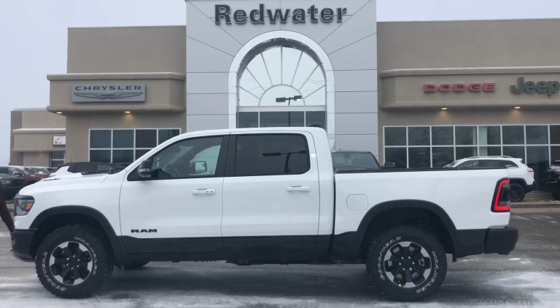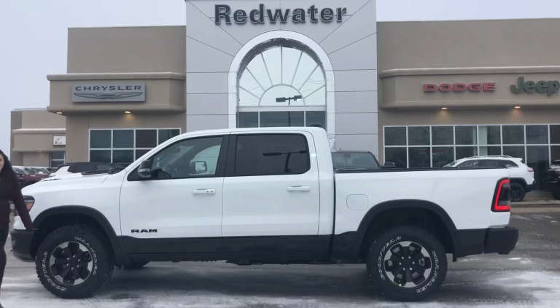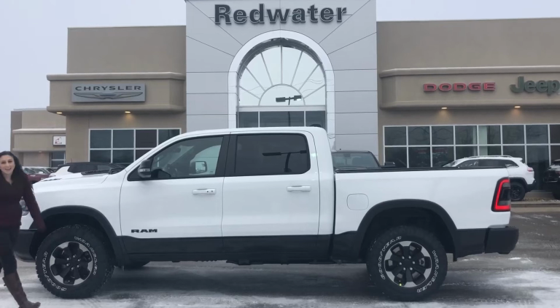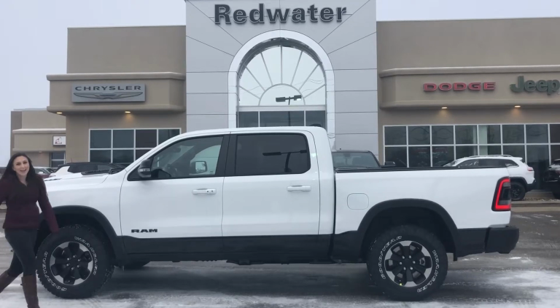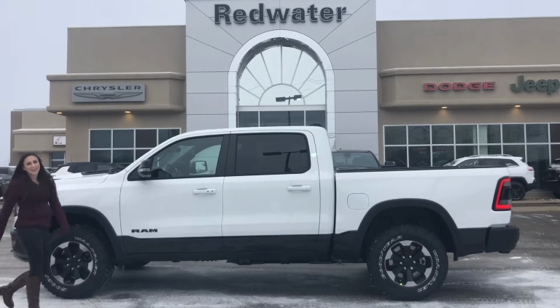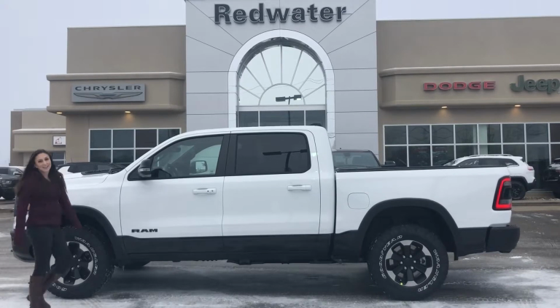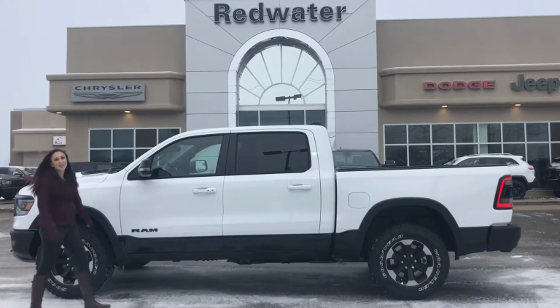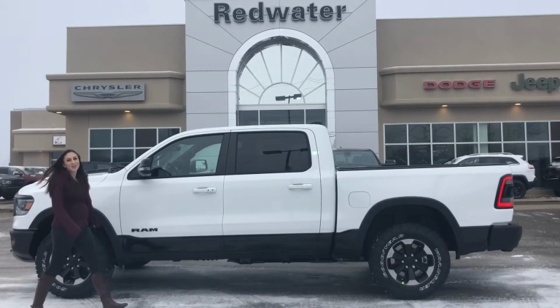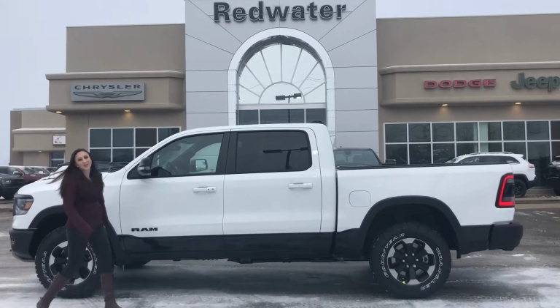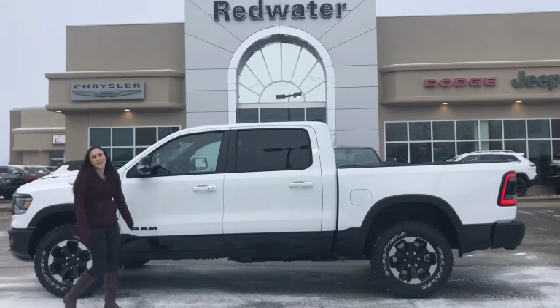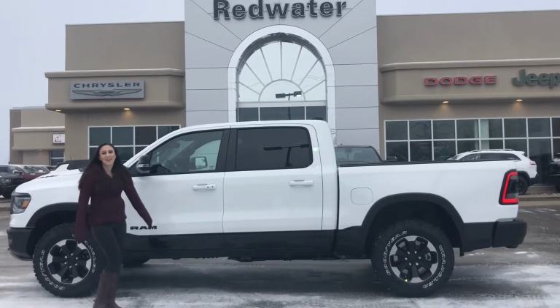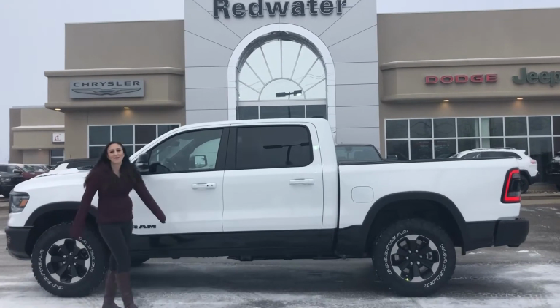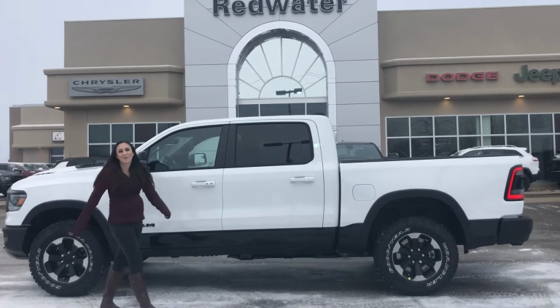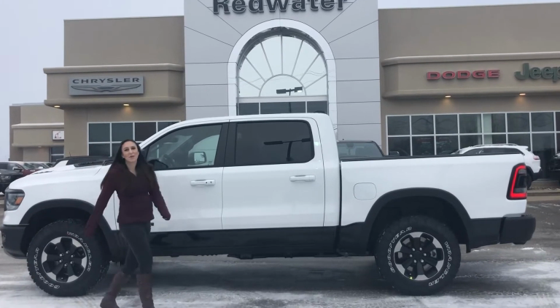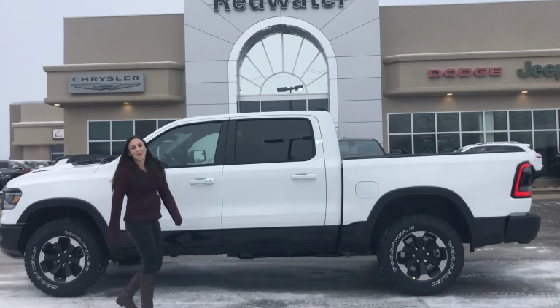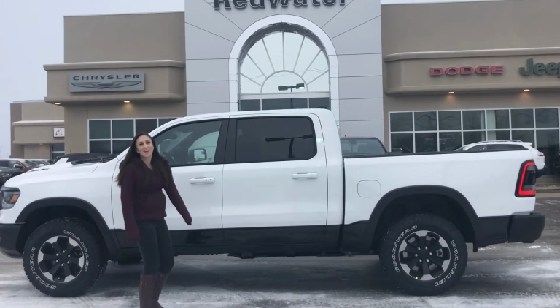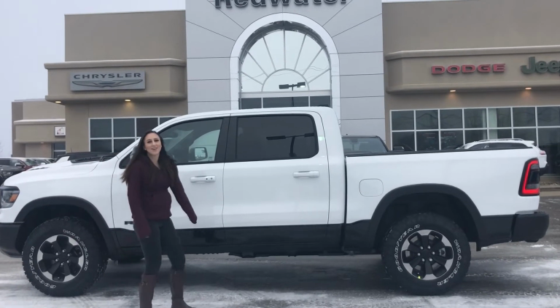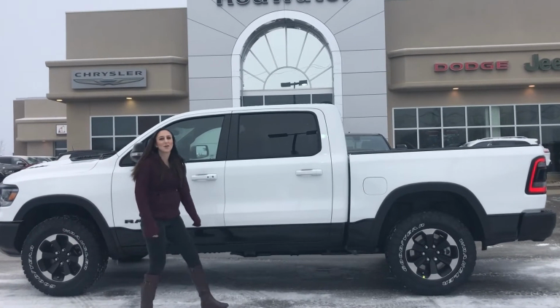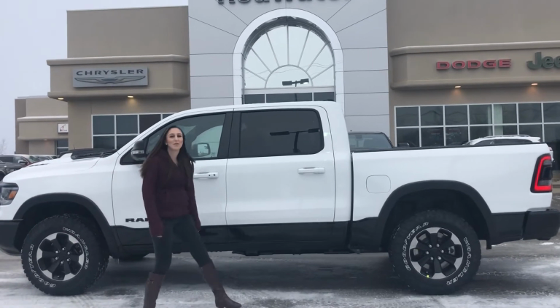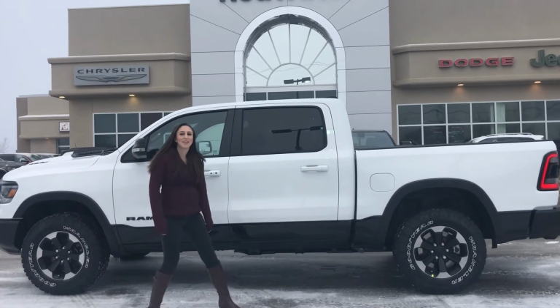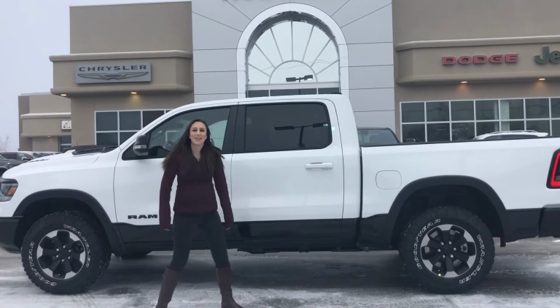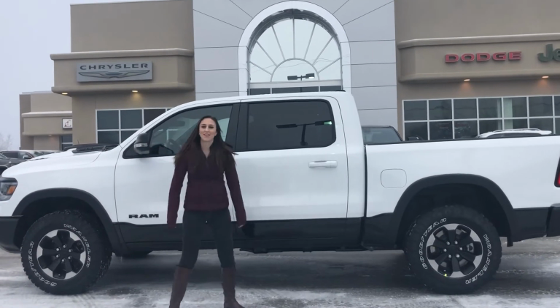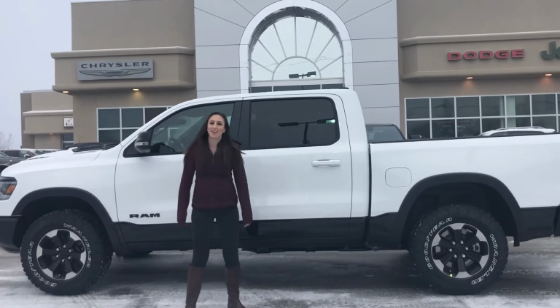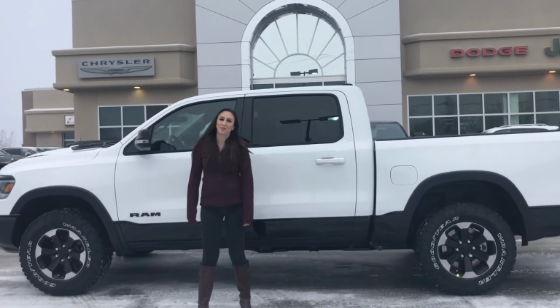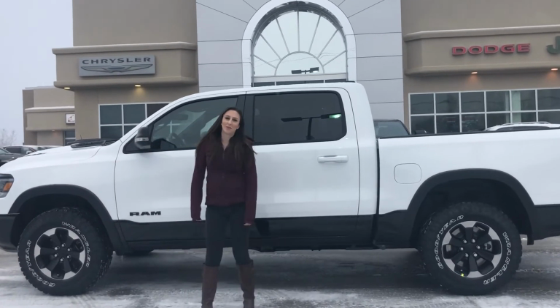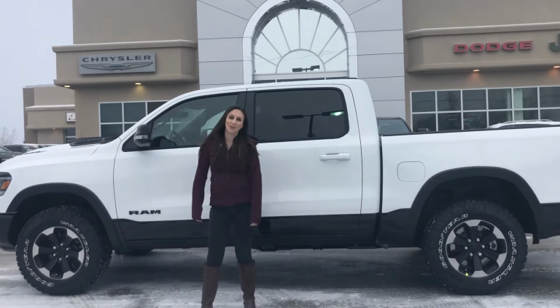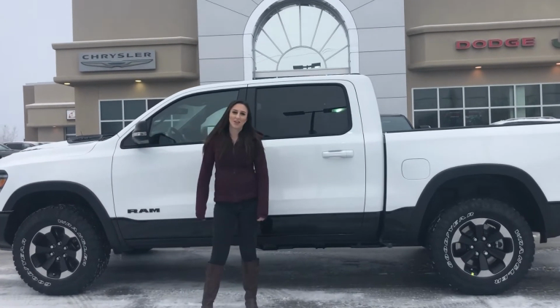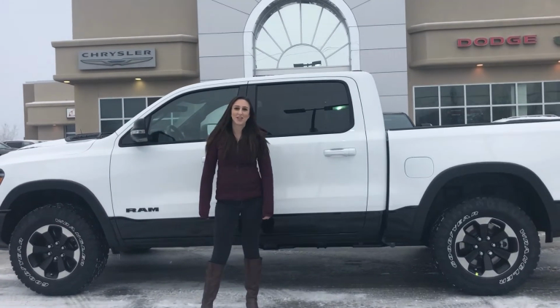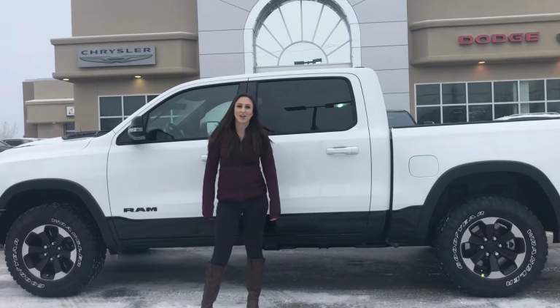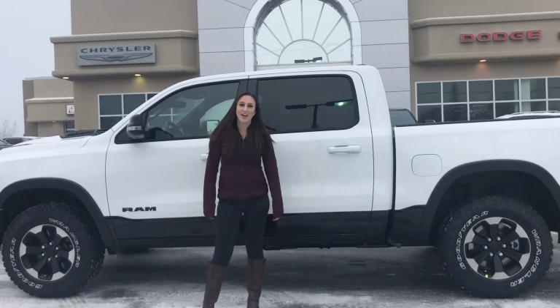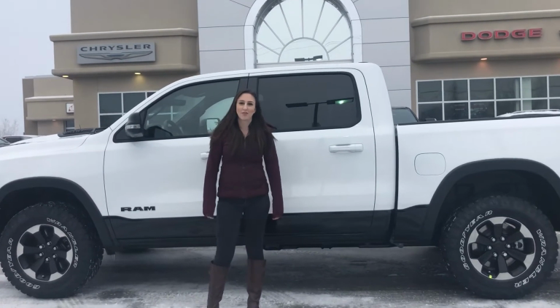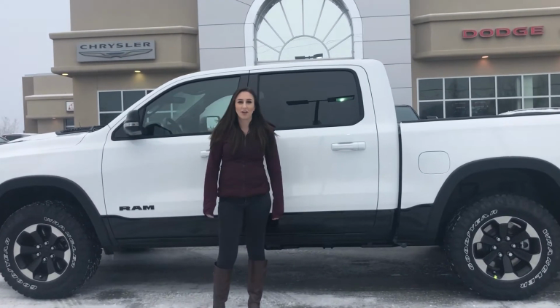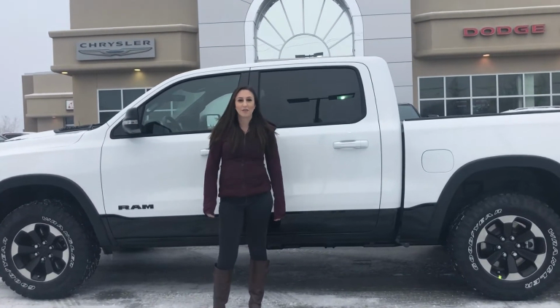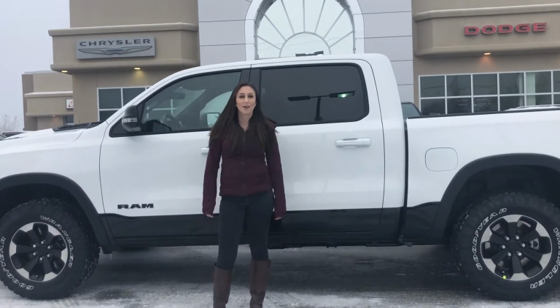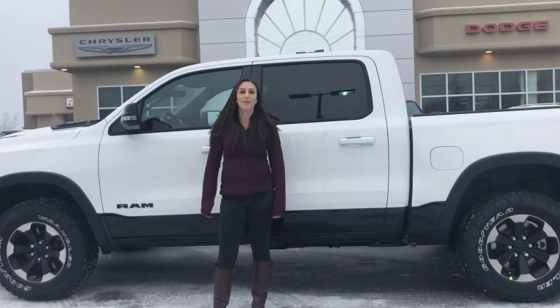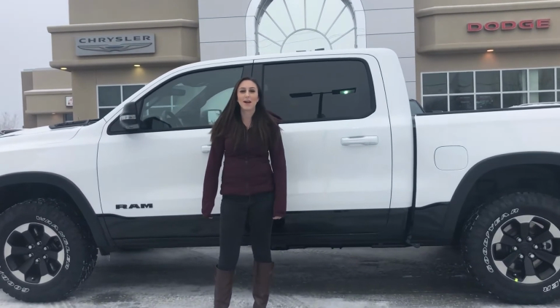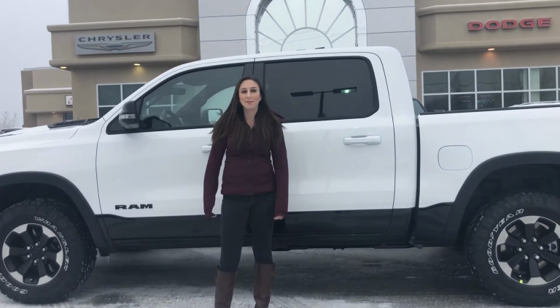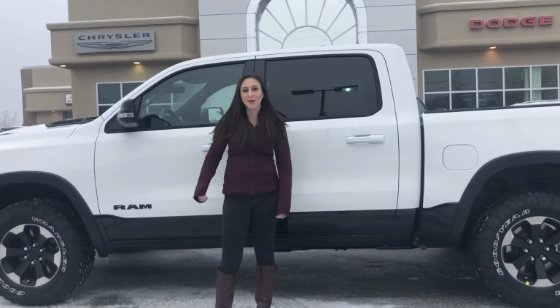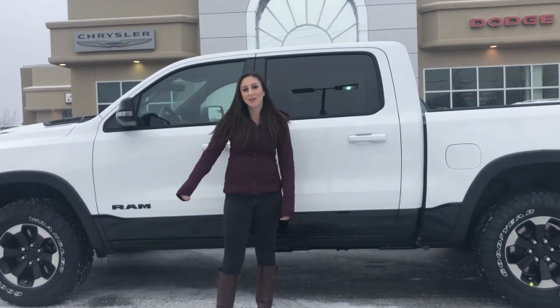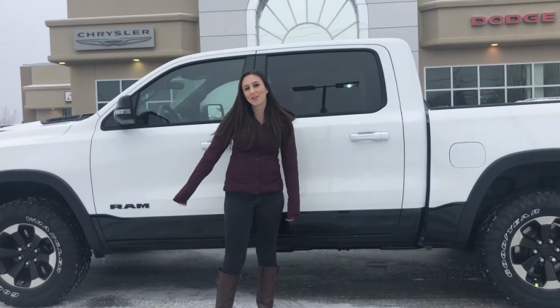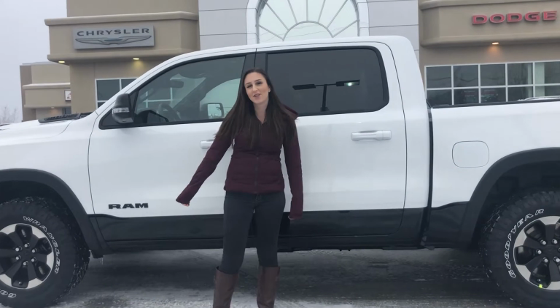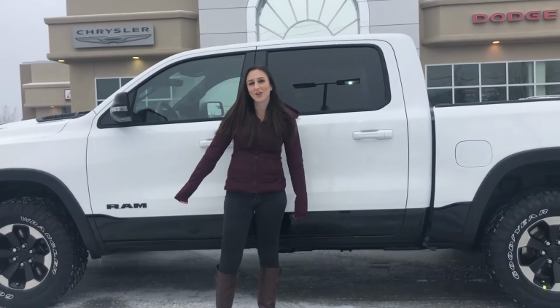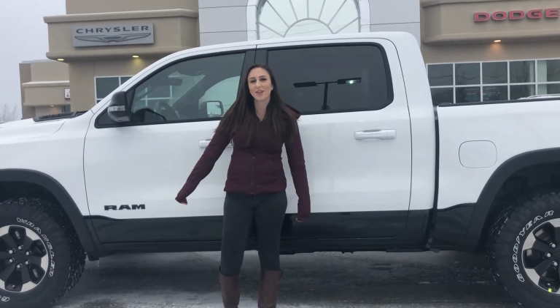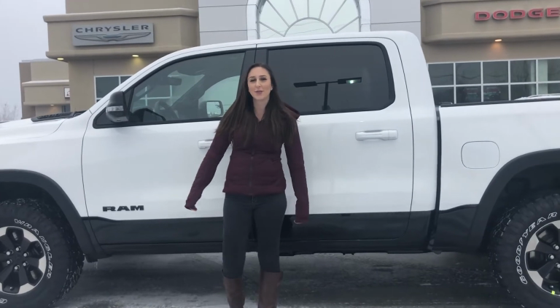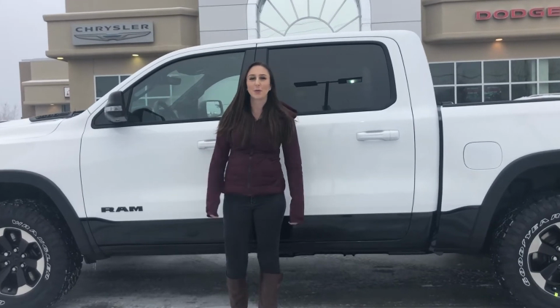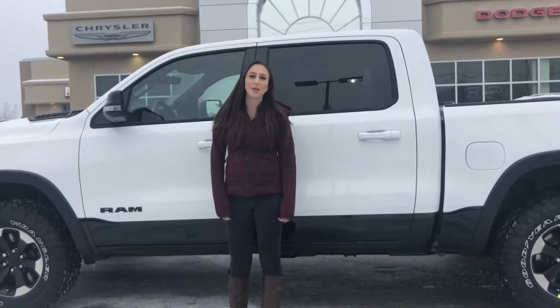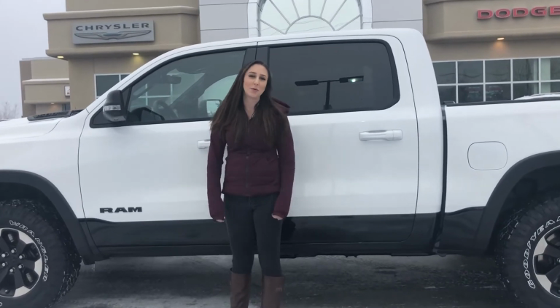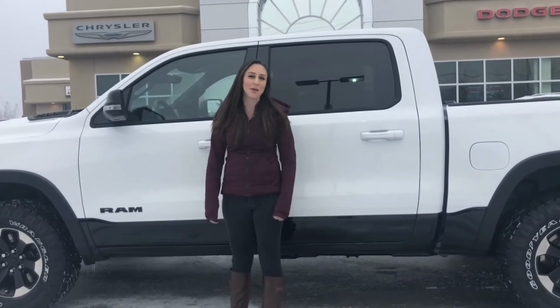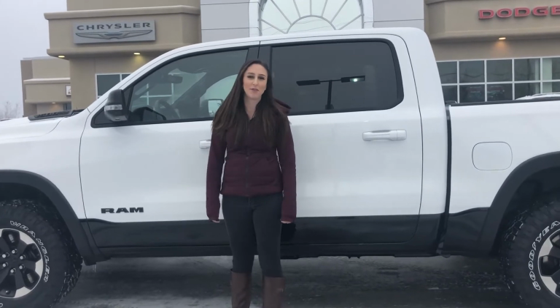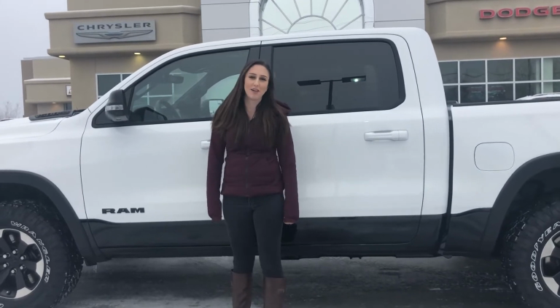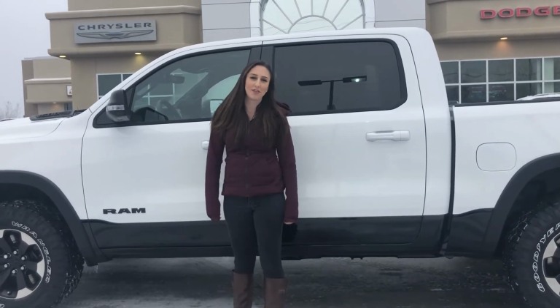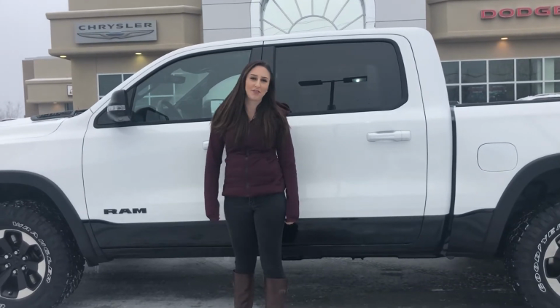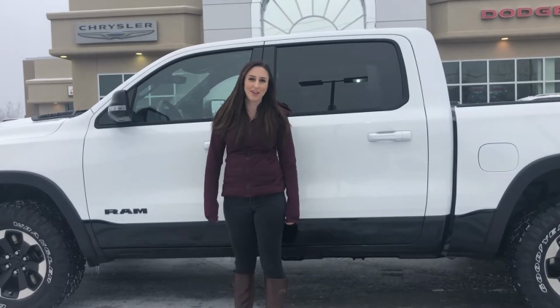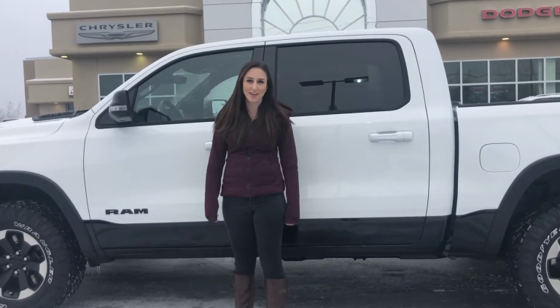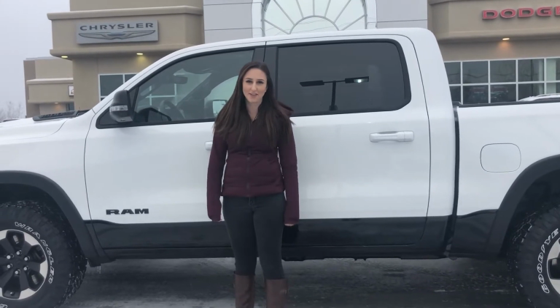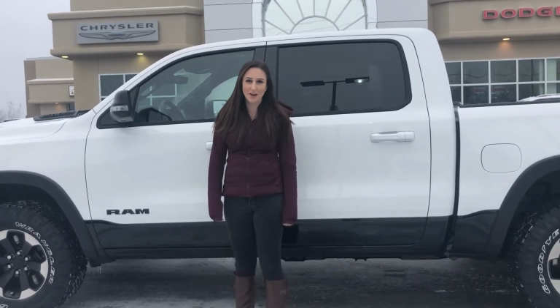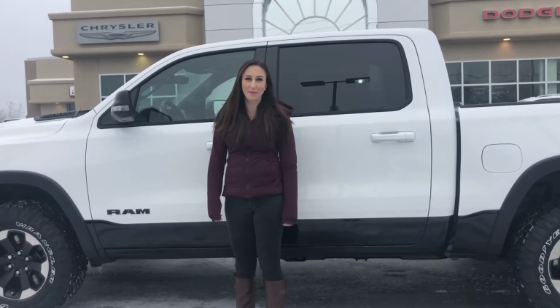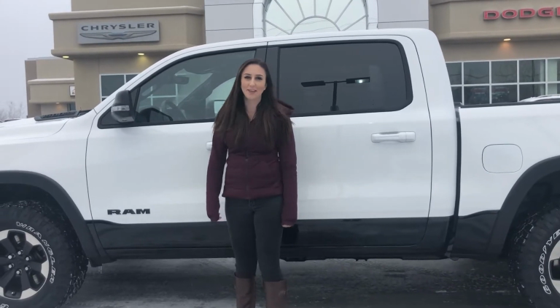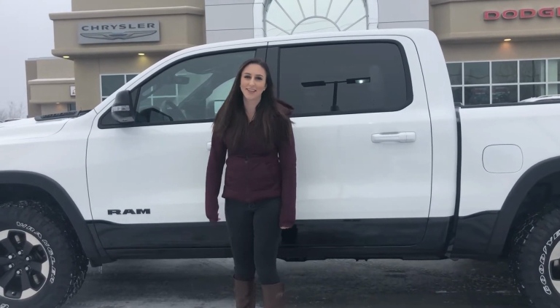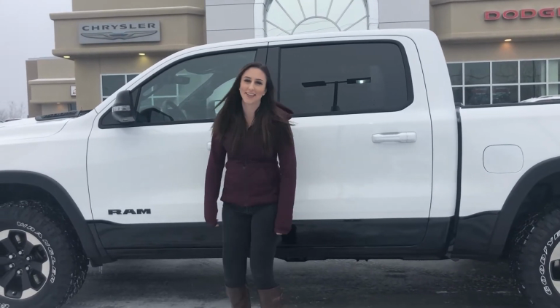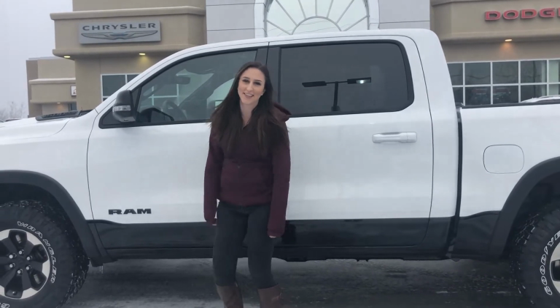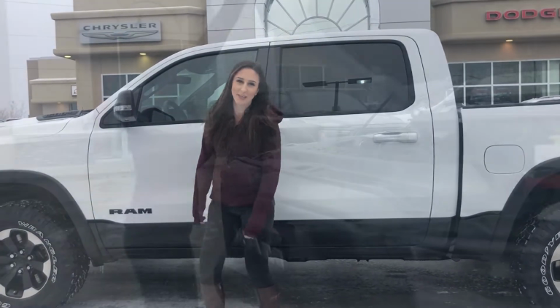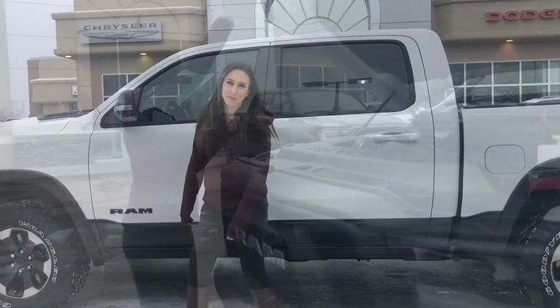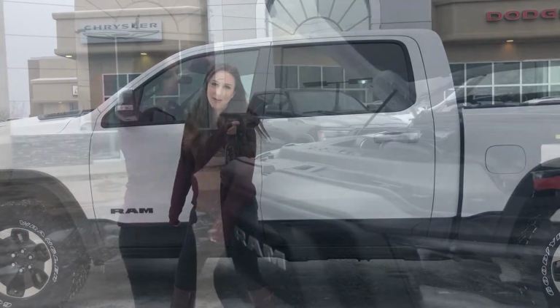Hey guys, it's Jill down at Redwater Dodge, home of the $10 oil change and rig ready rams. I'm here to show you this 2020 Ram 1500 Rebel, so let's take a peek.